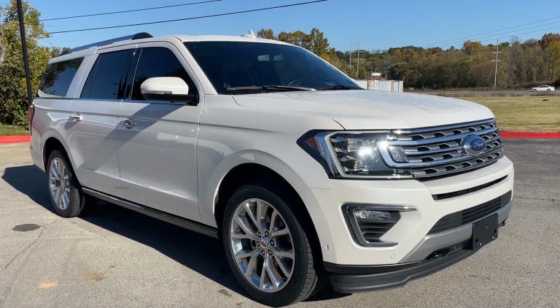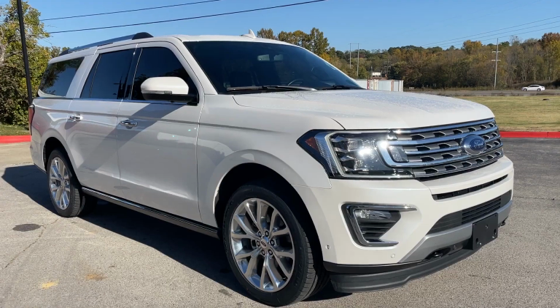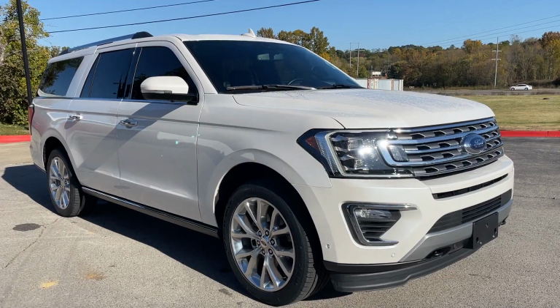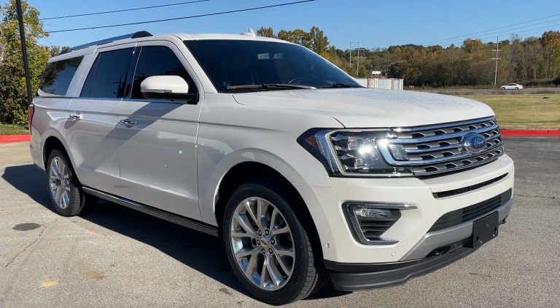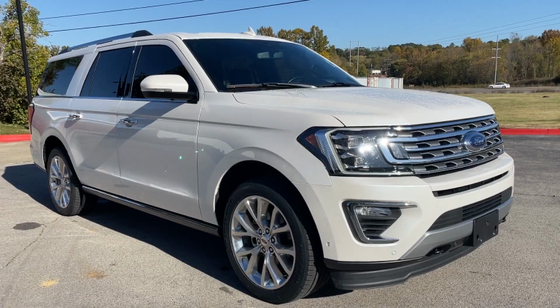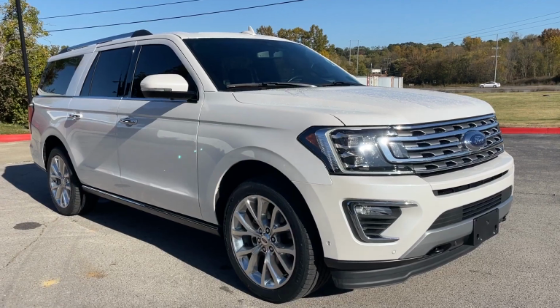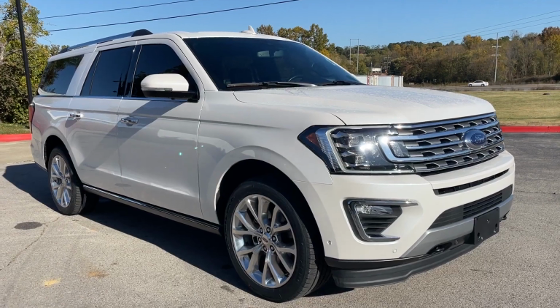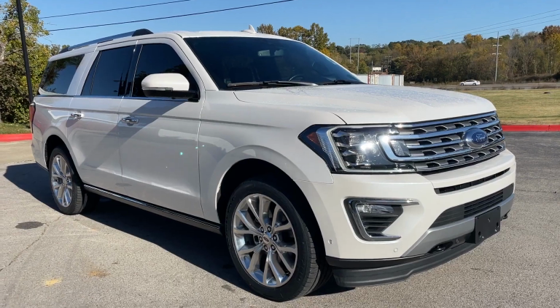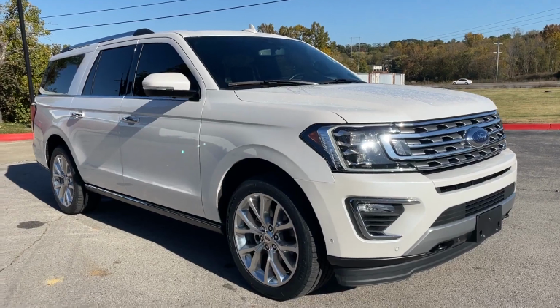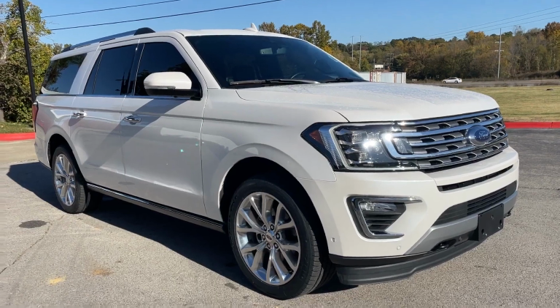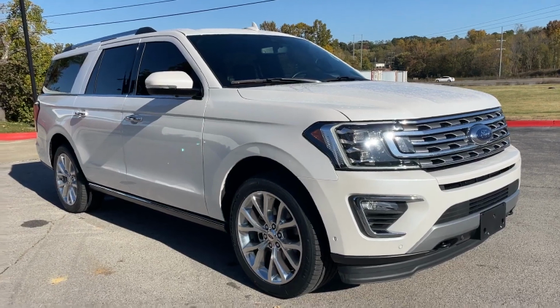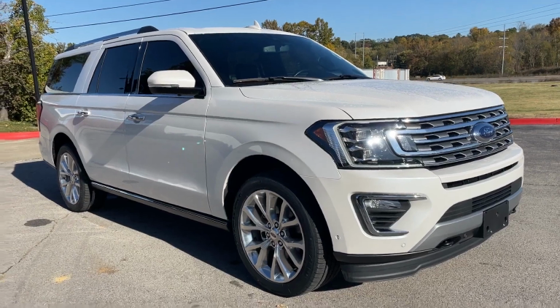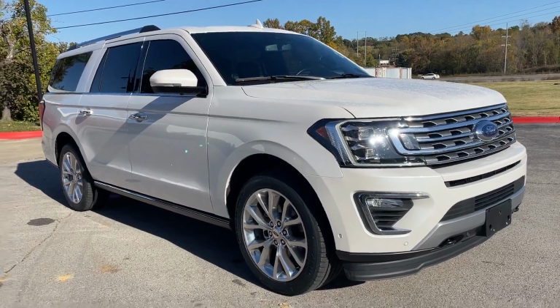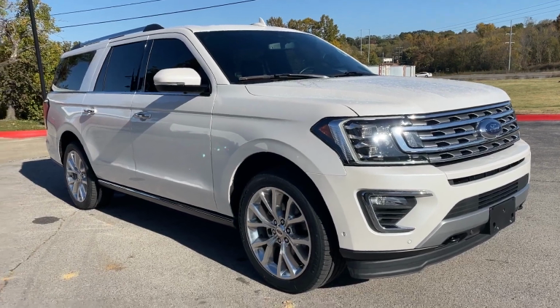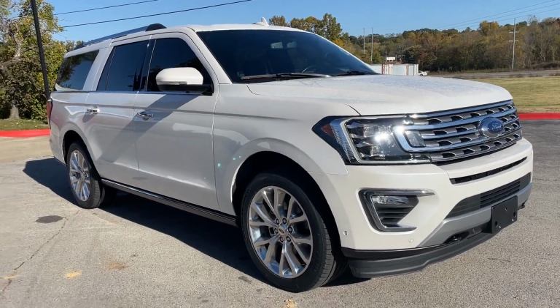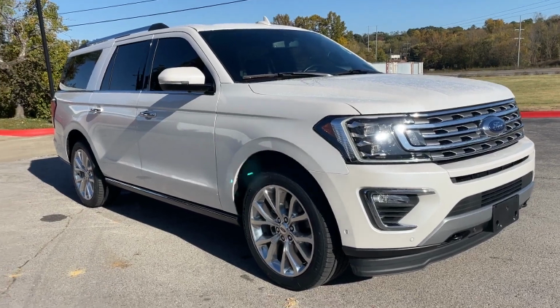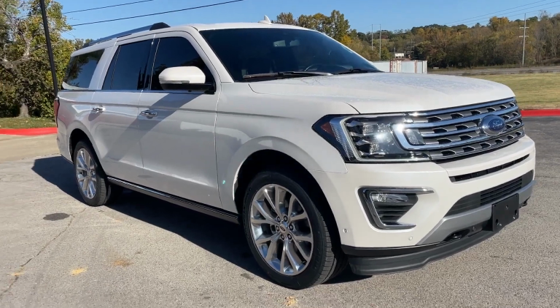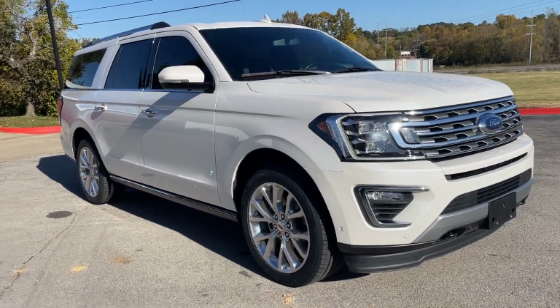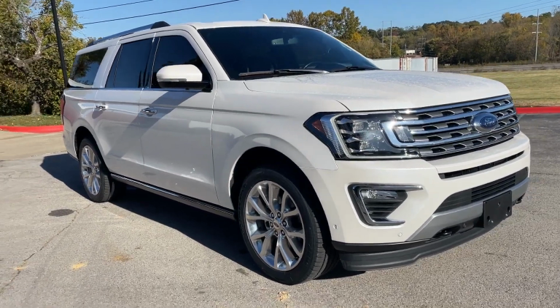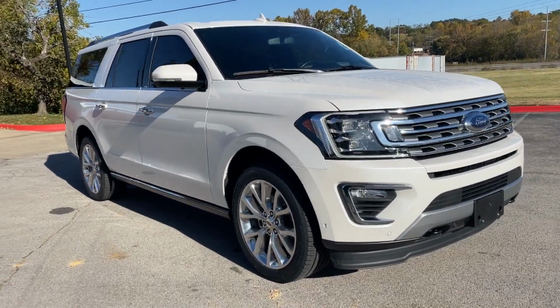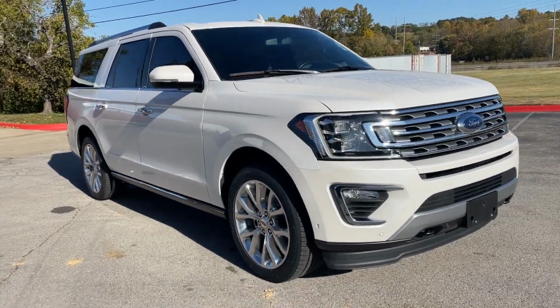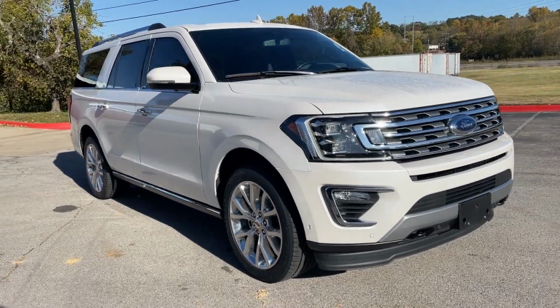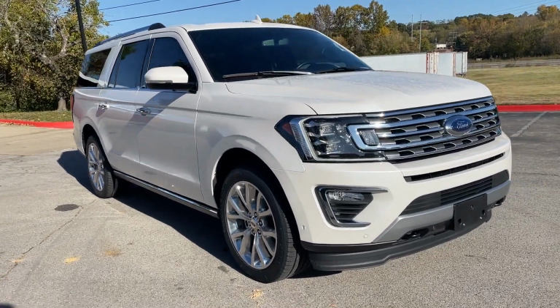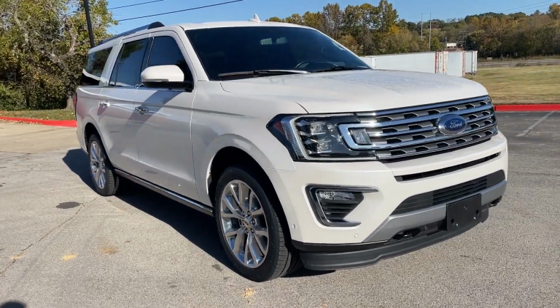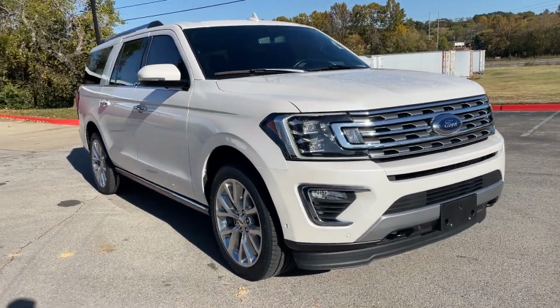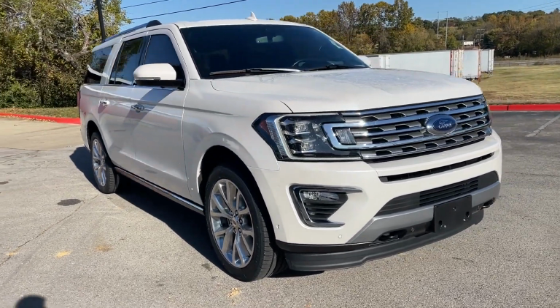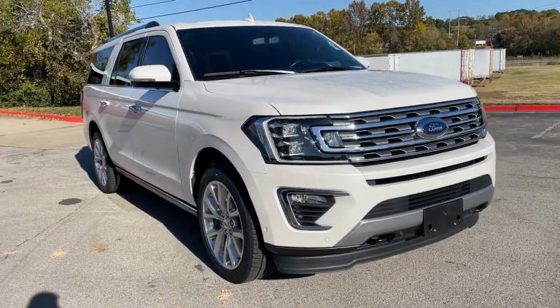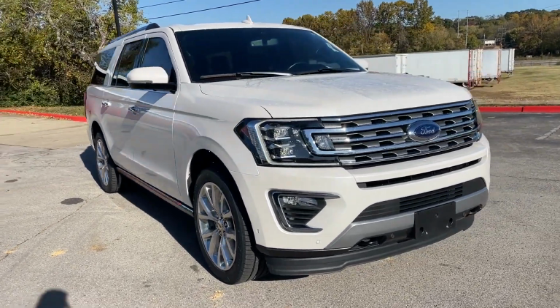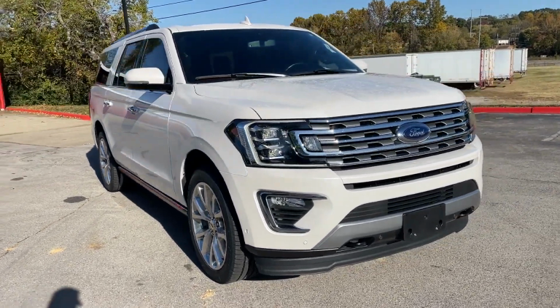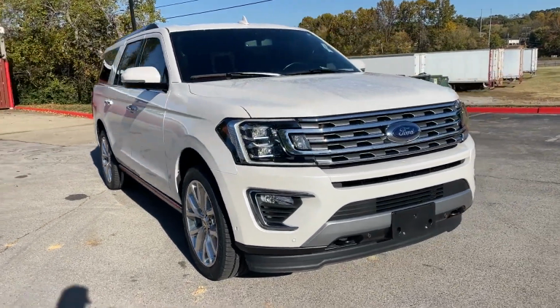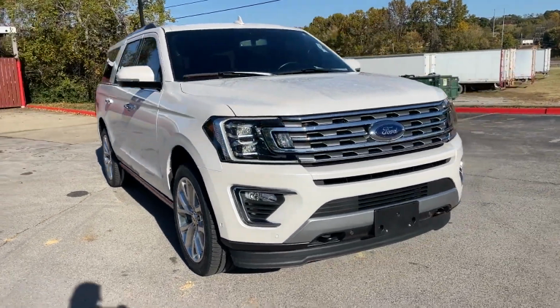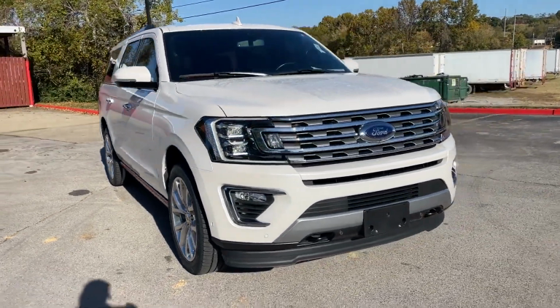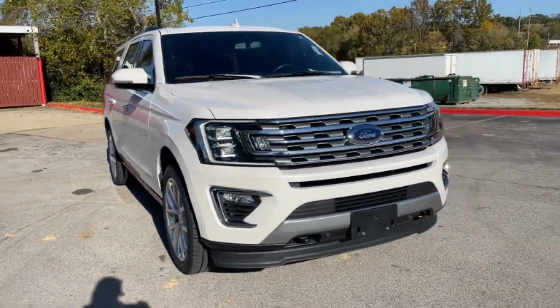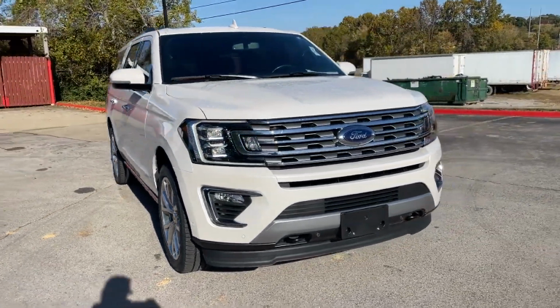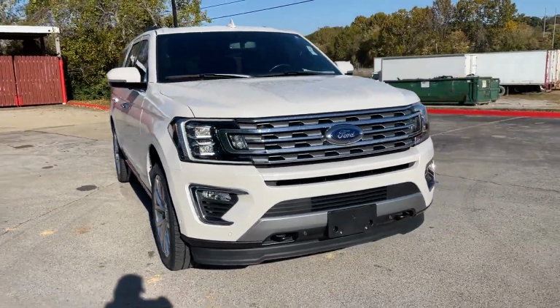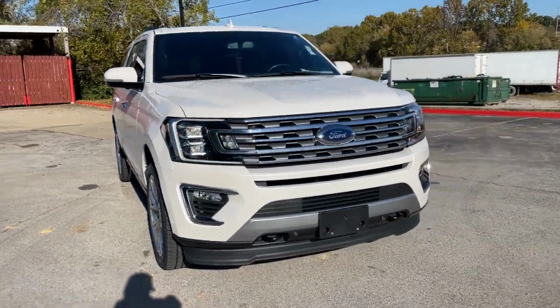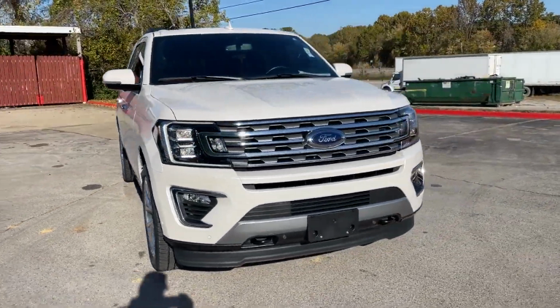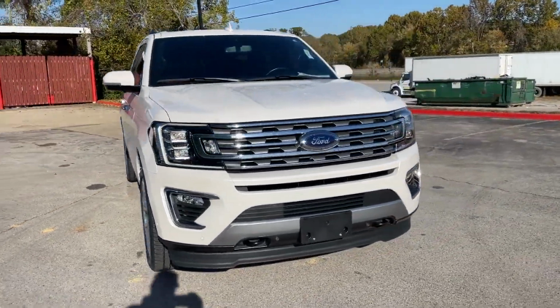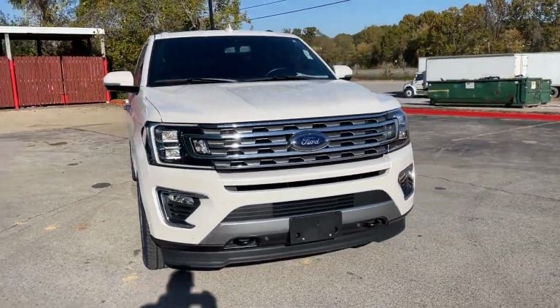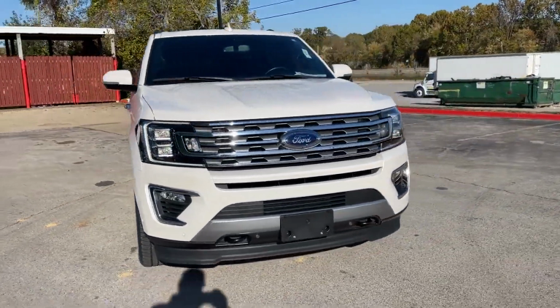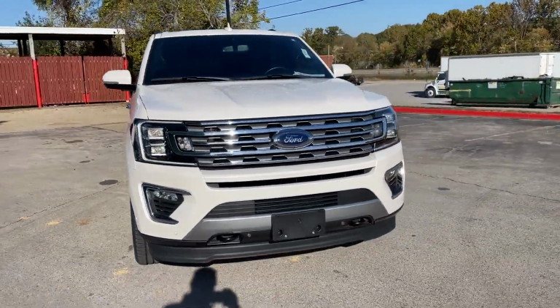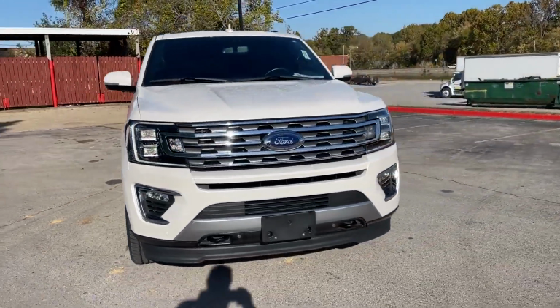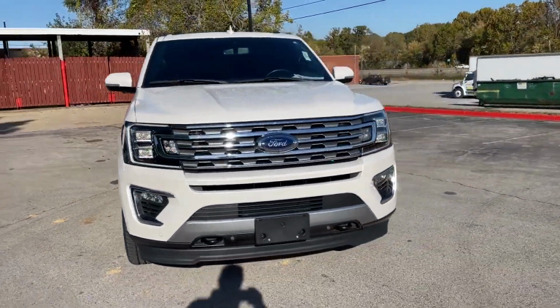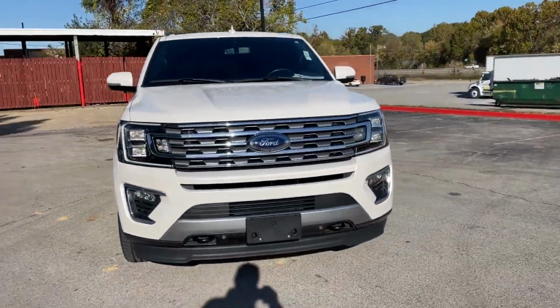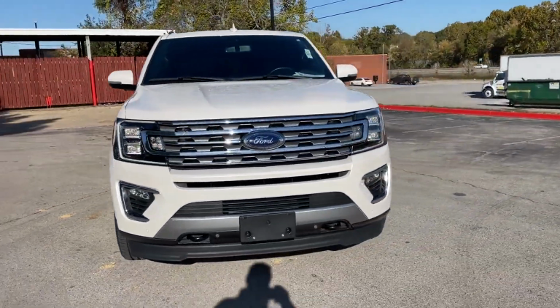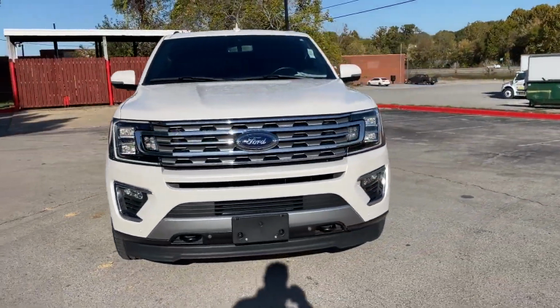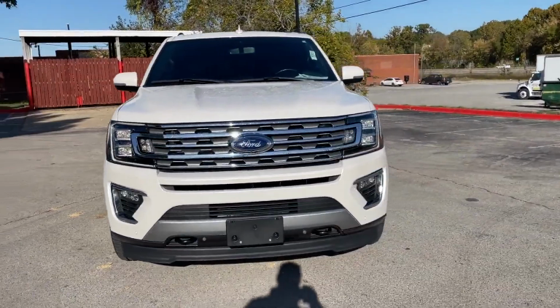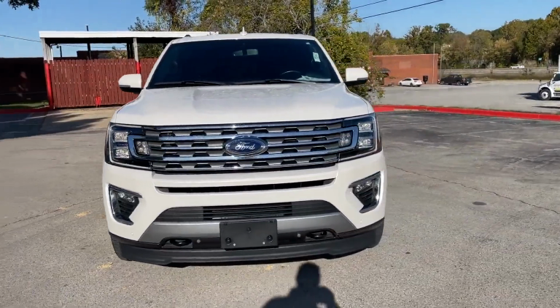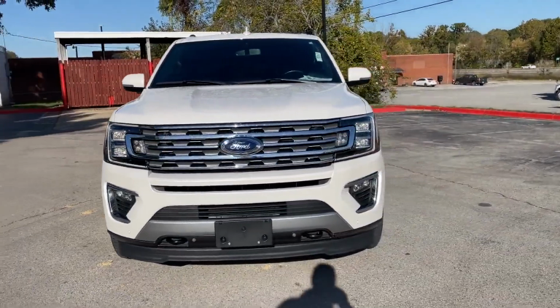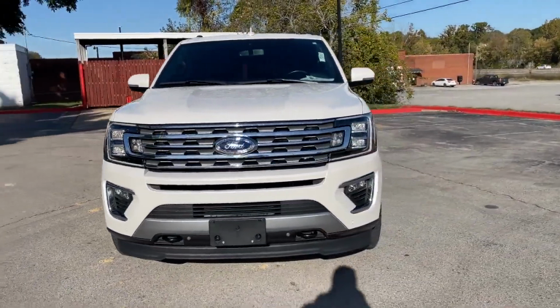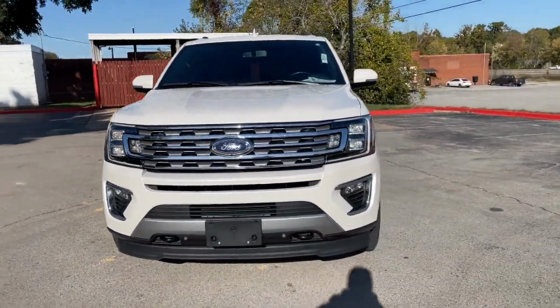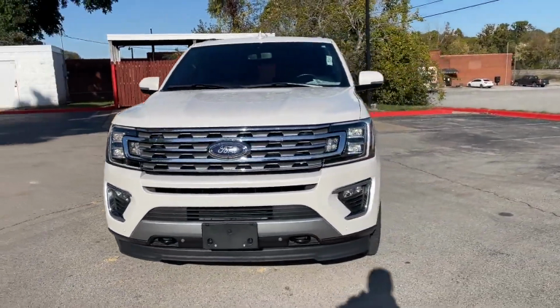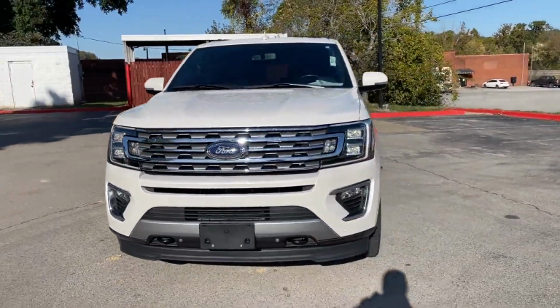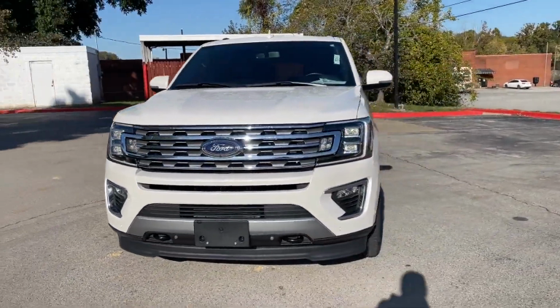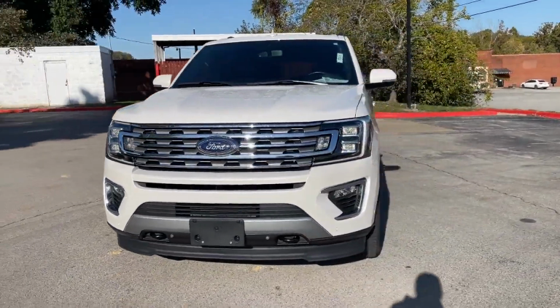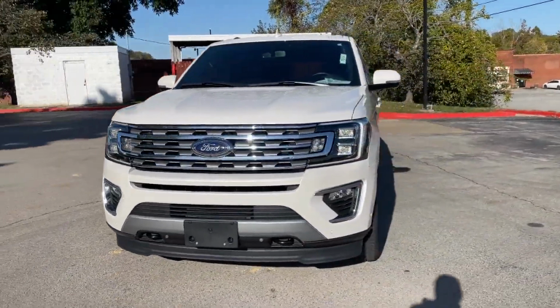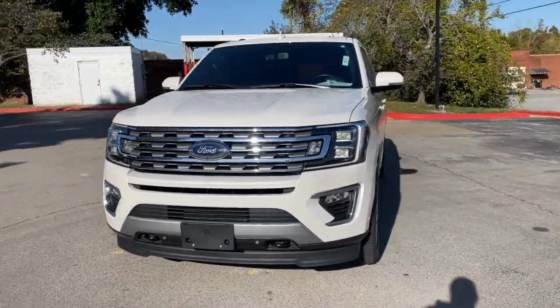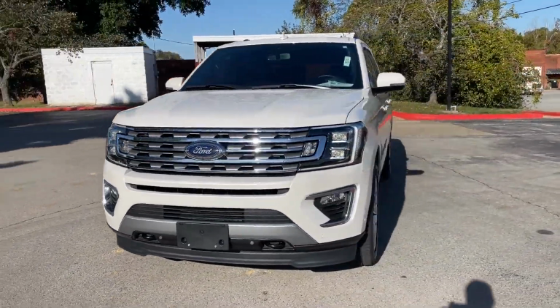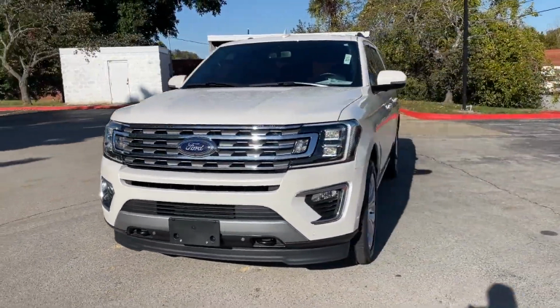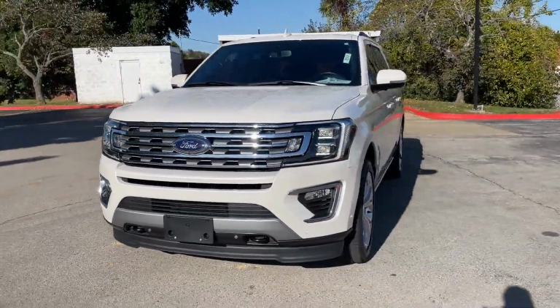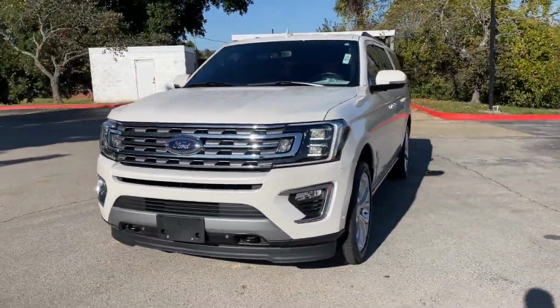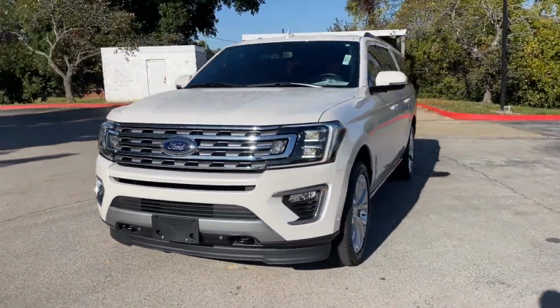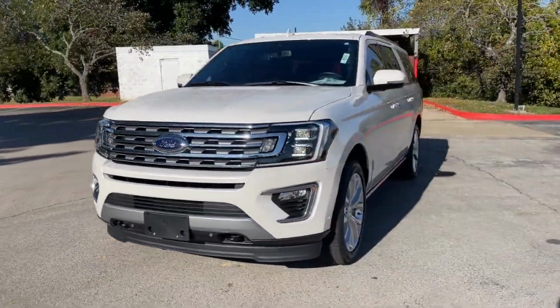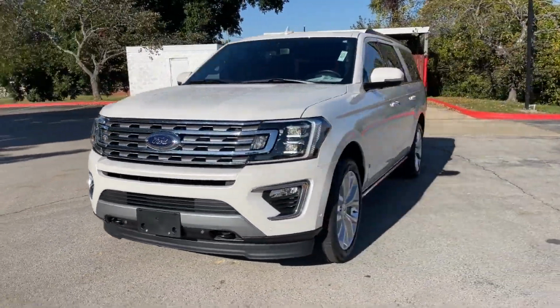2019 Ford Expedition Max, with less than 43,000 miles on the odometer.